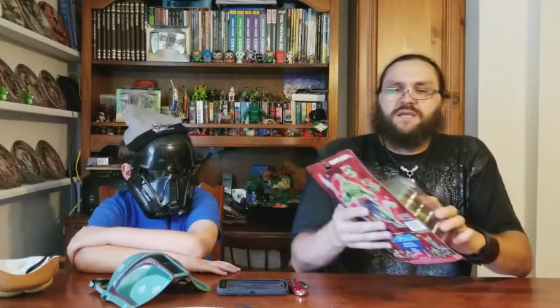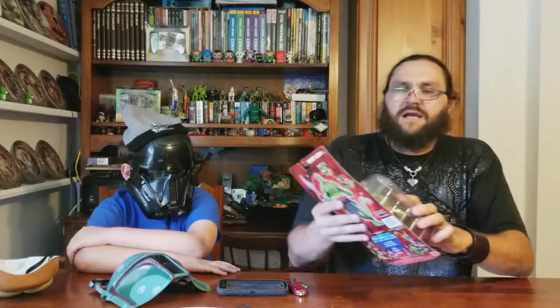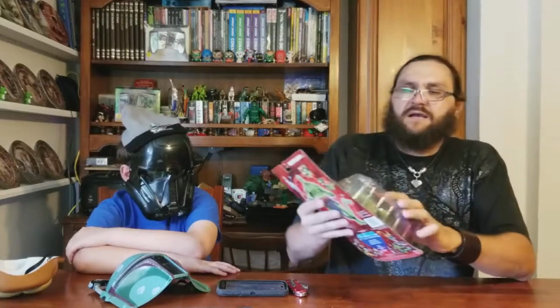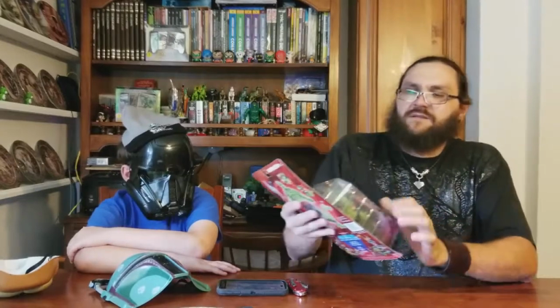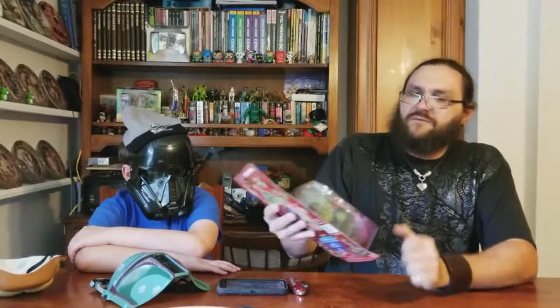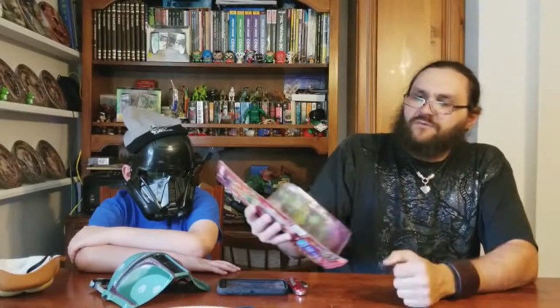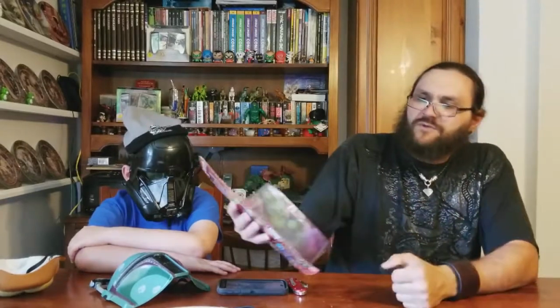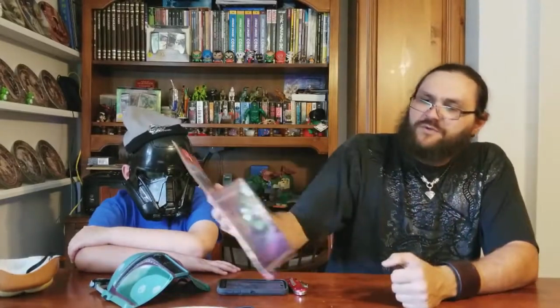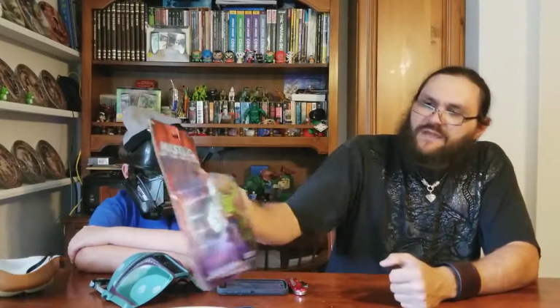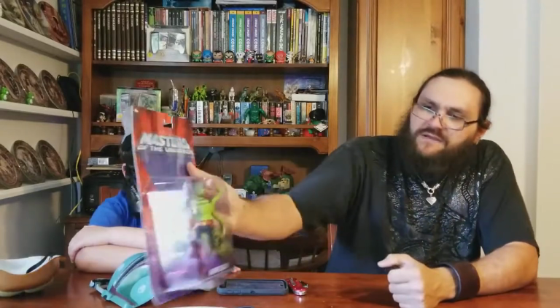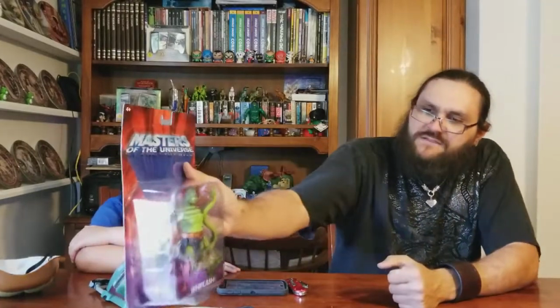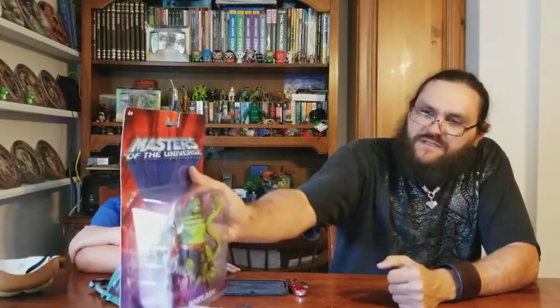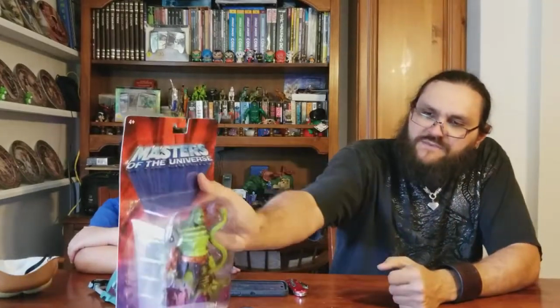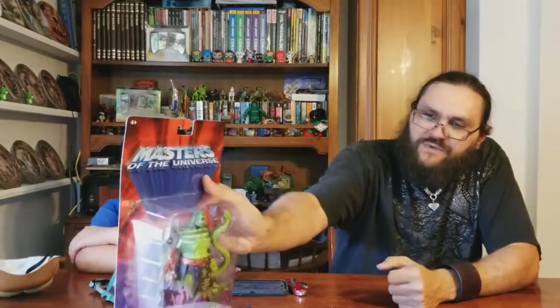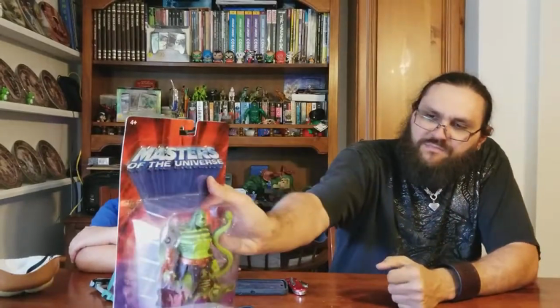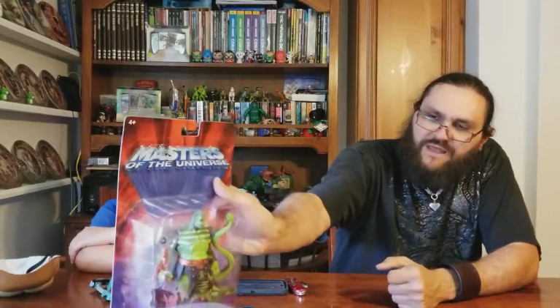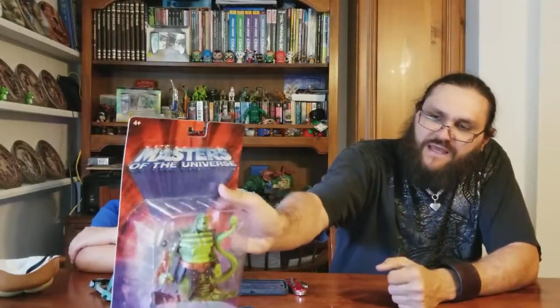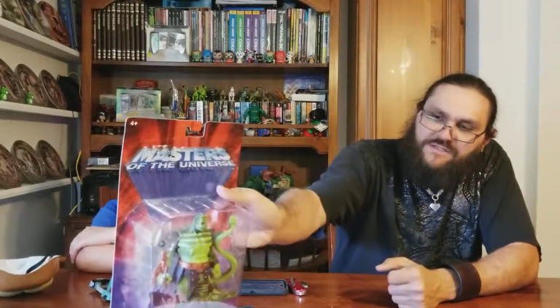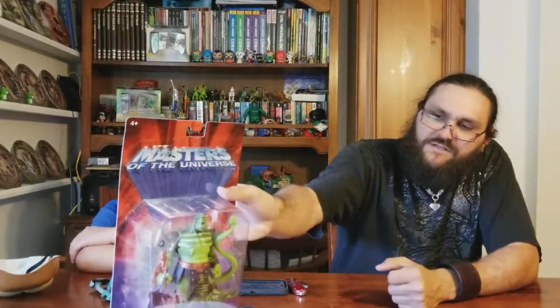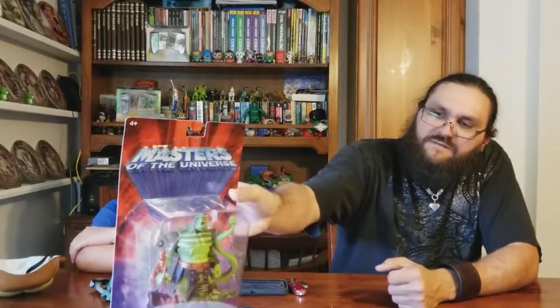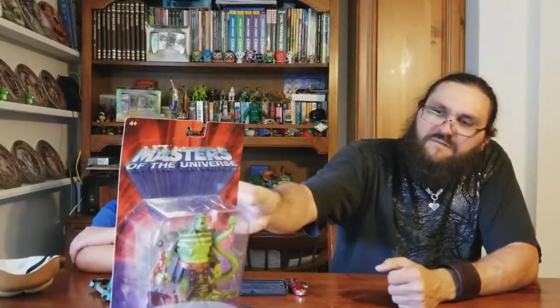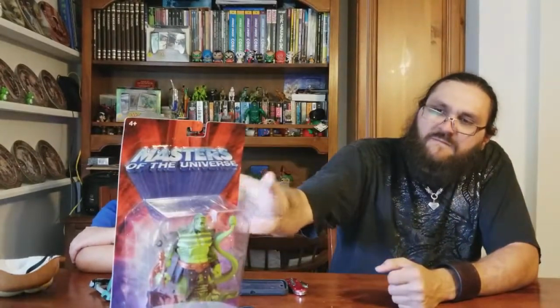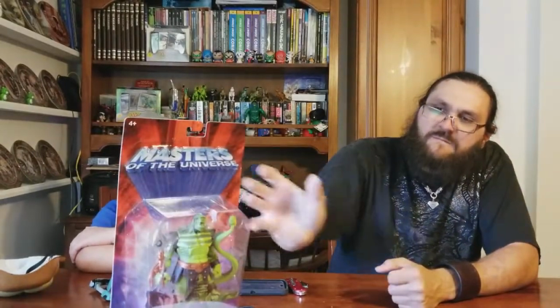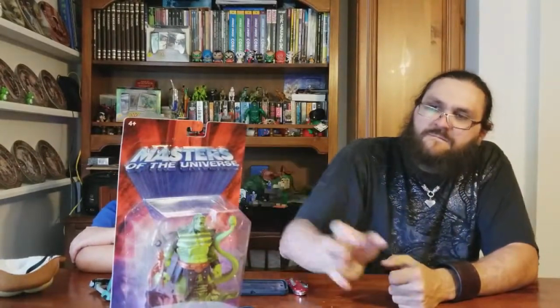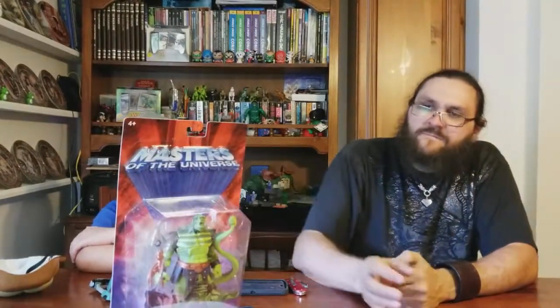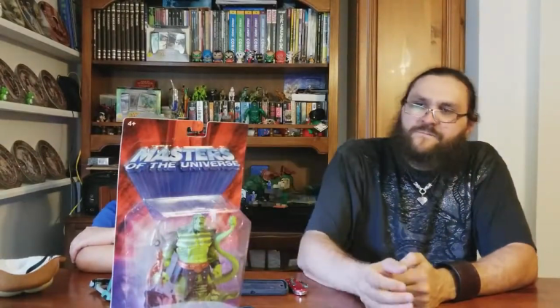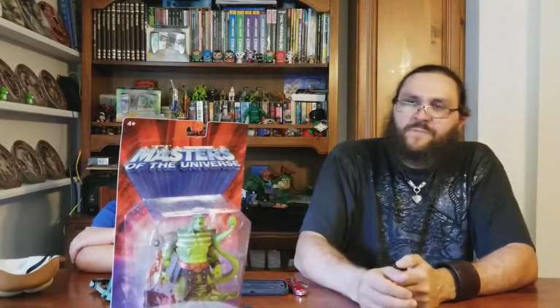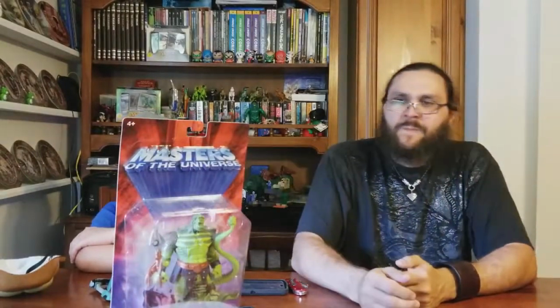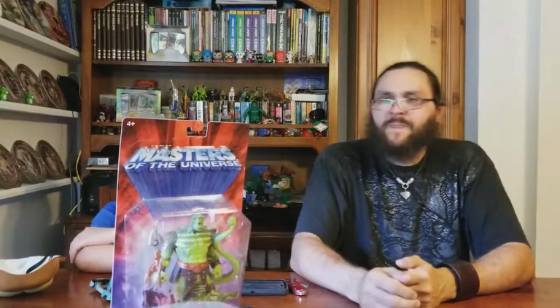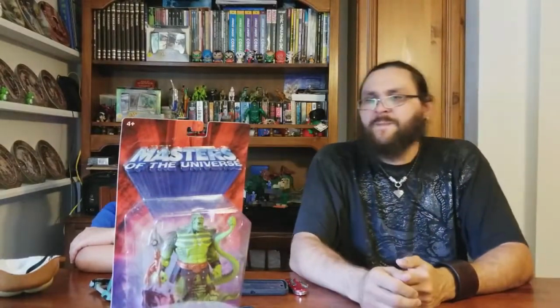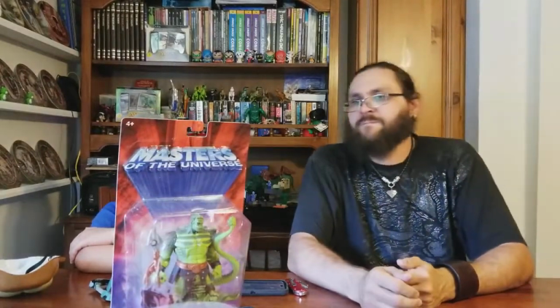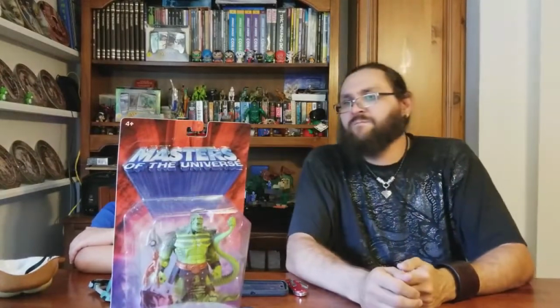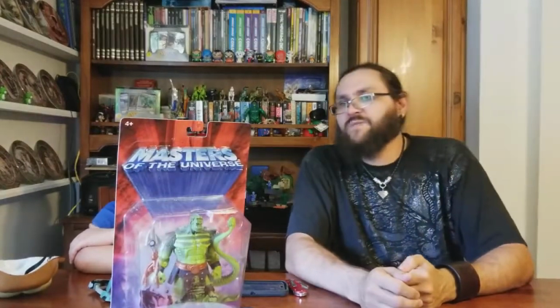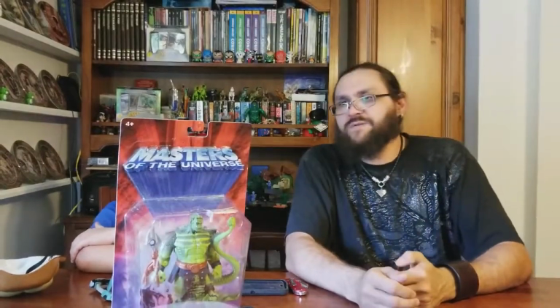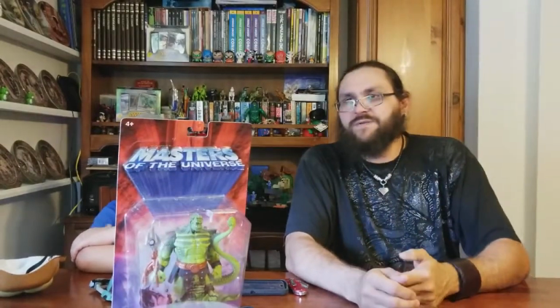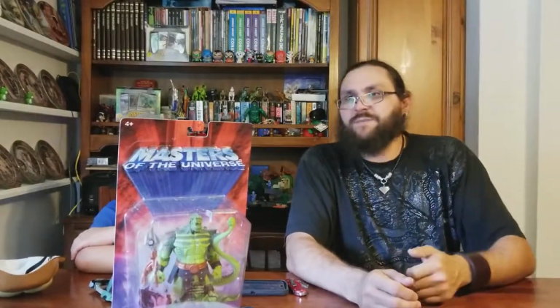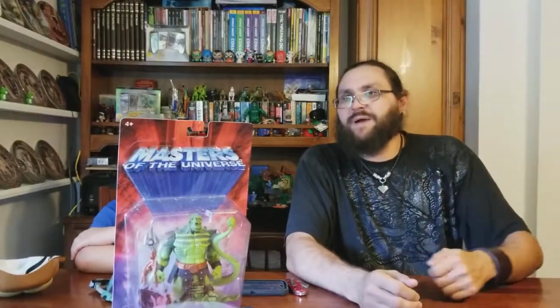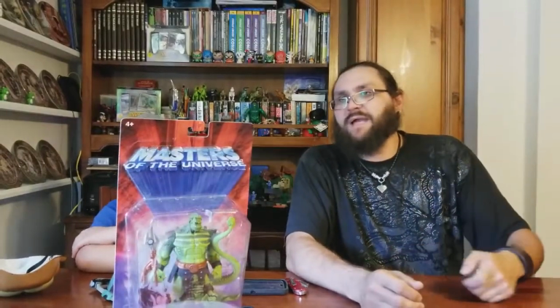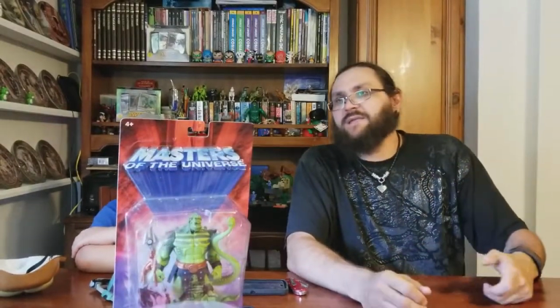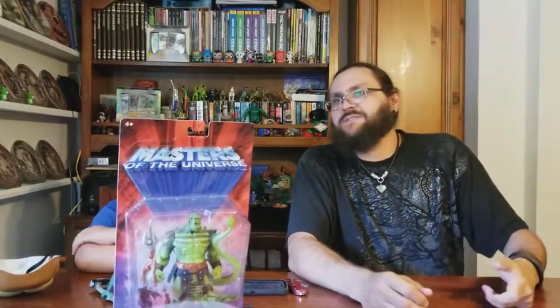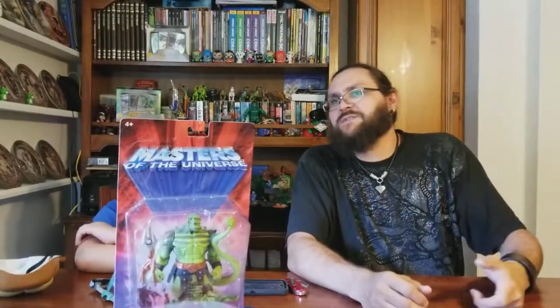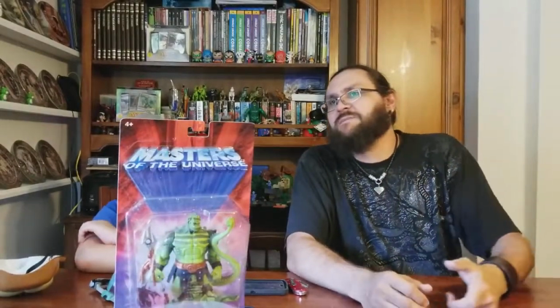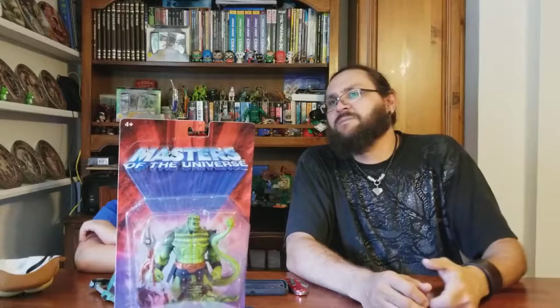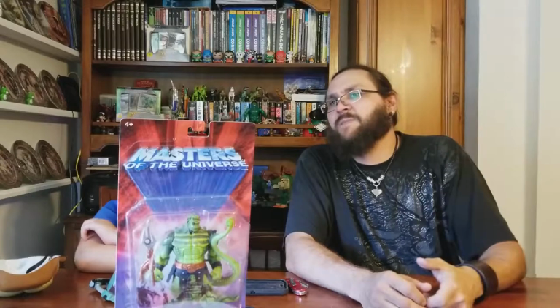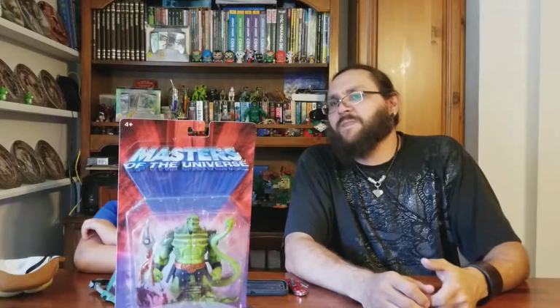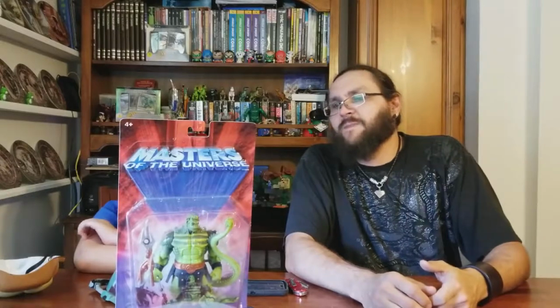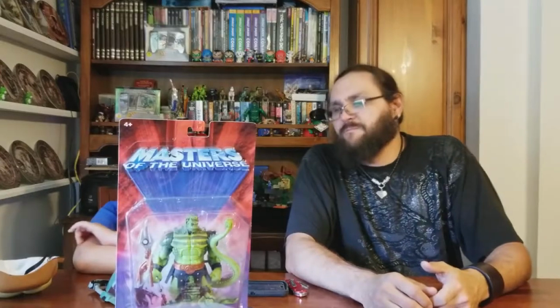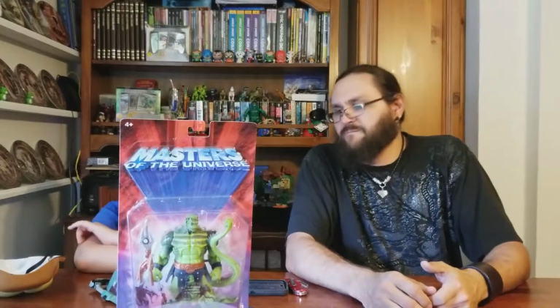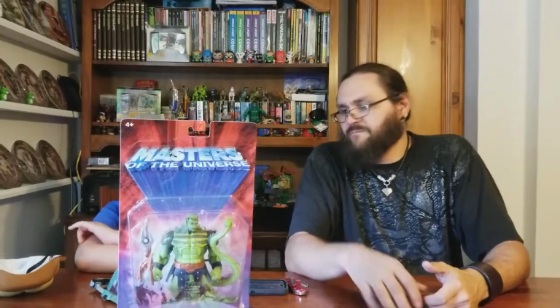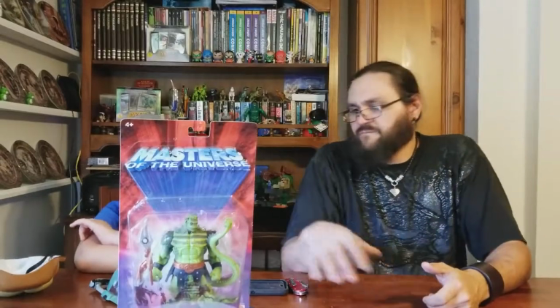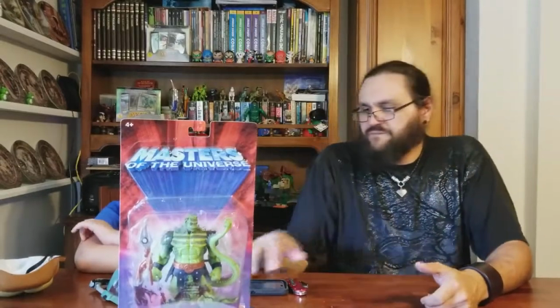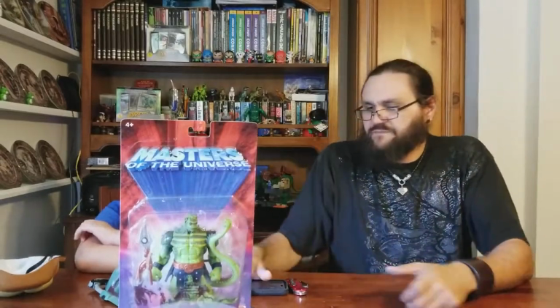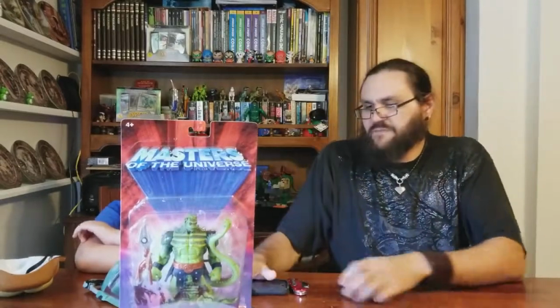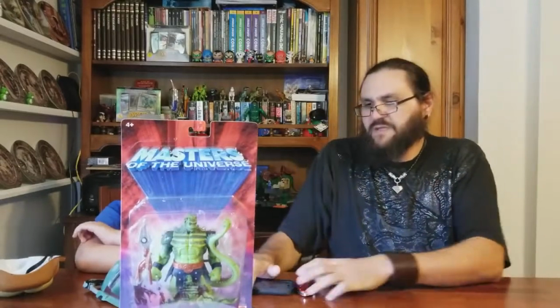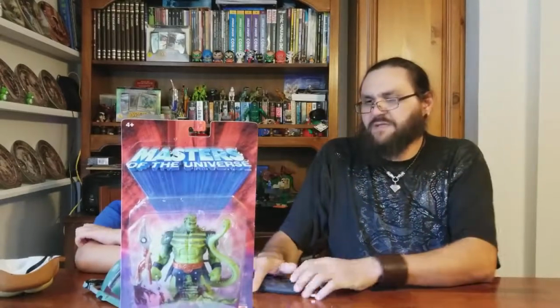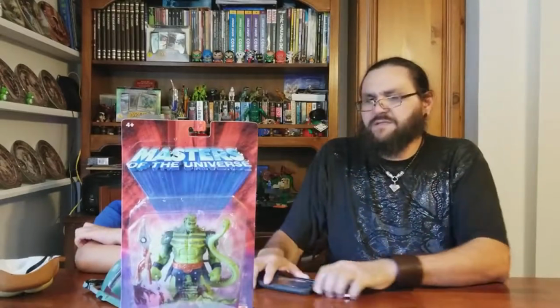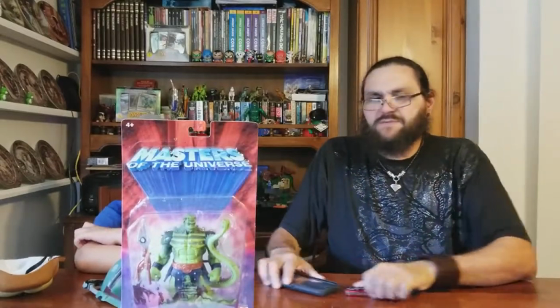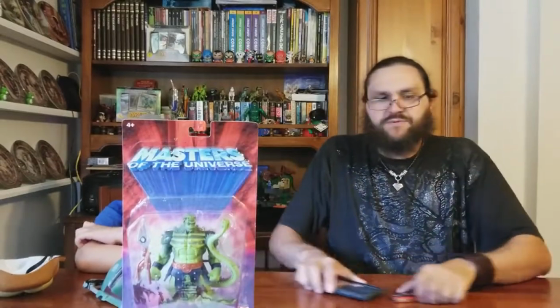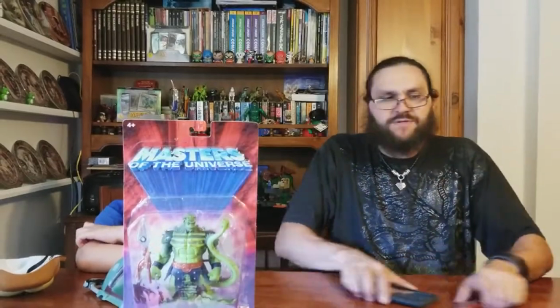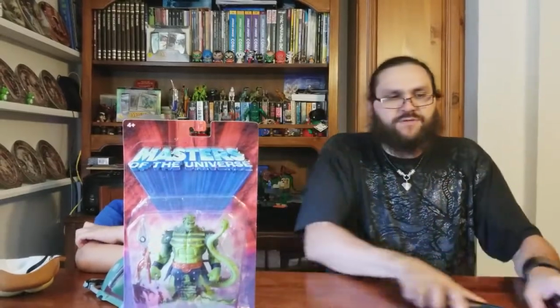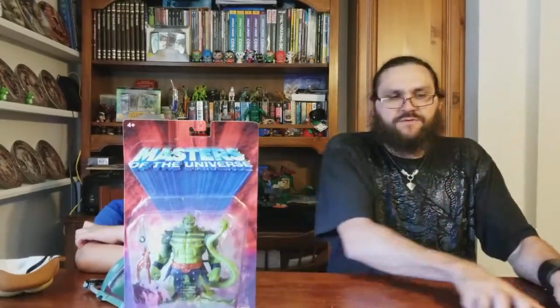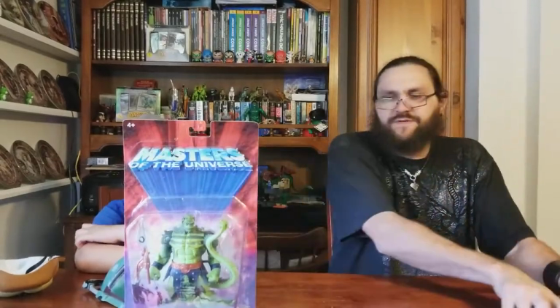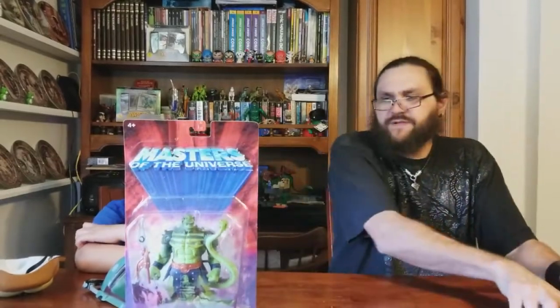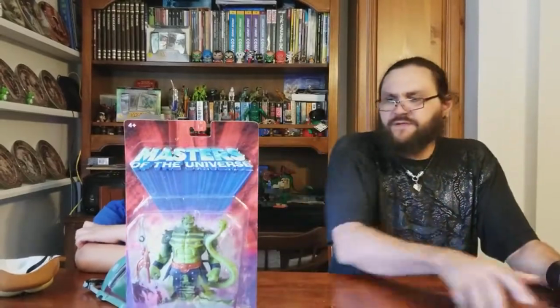We got a 2000X Whiplash, still in the package. Cool! He's a pretty cool figure.